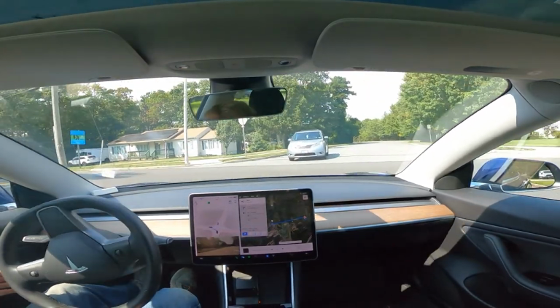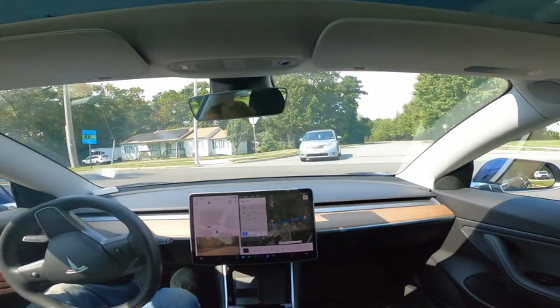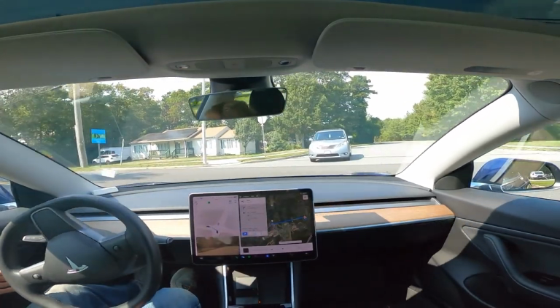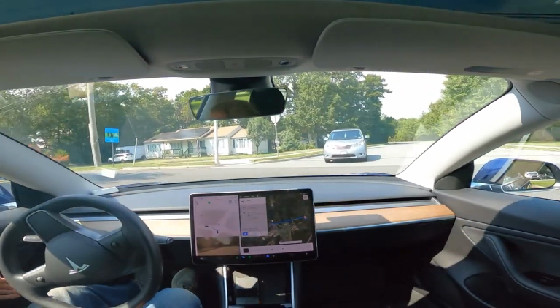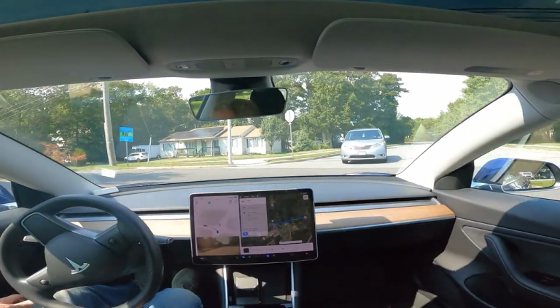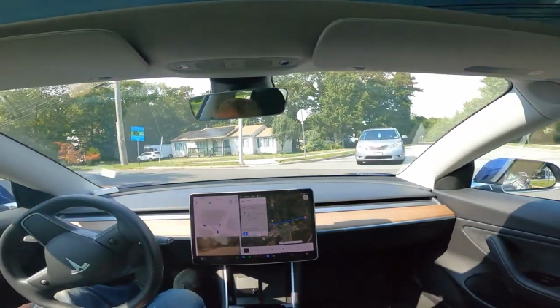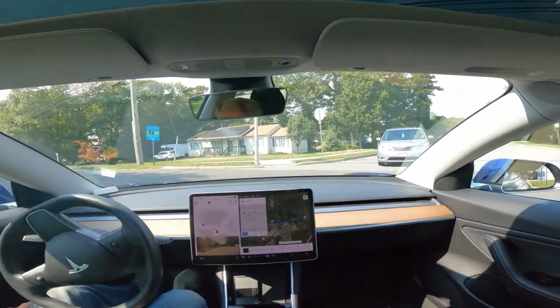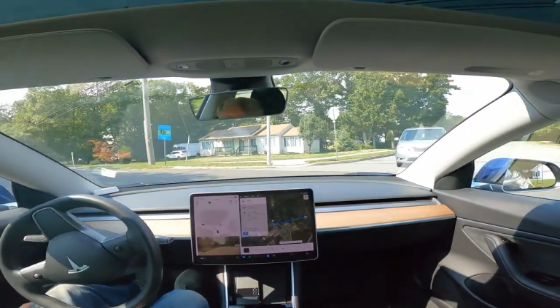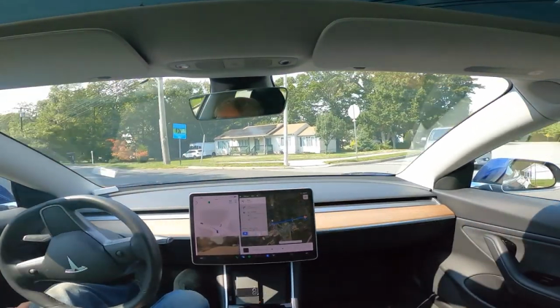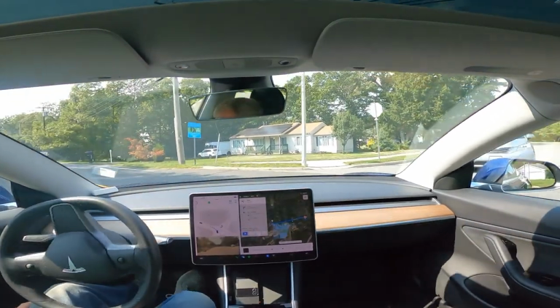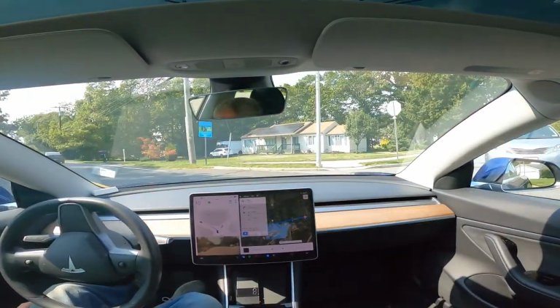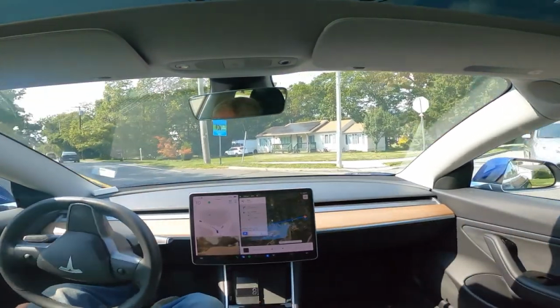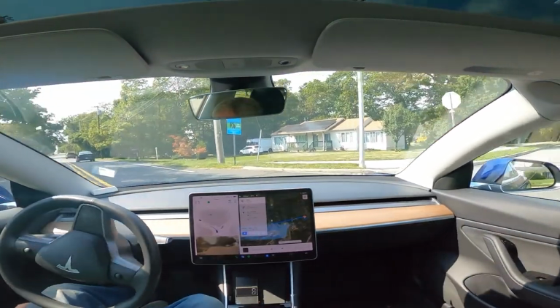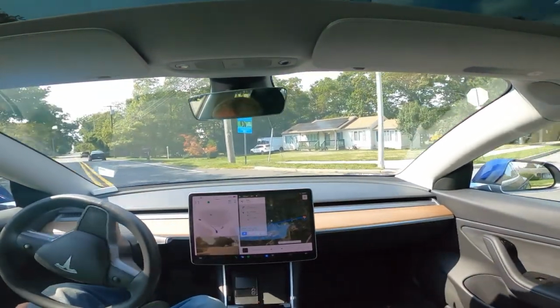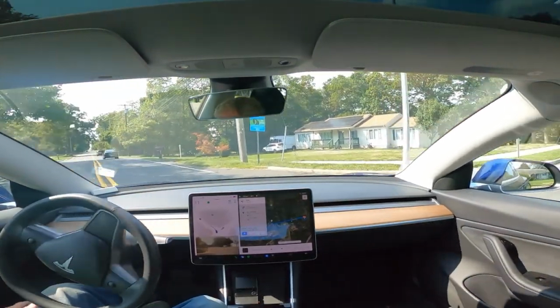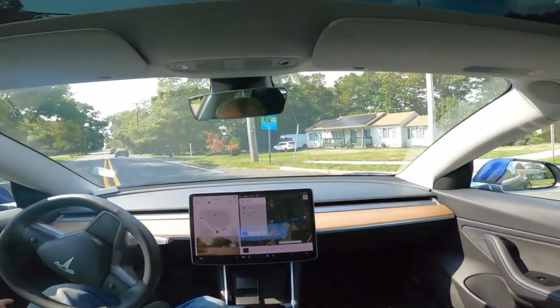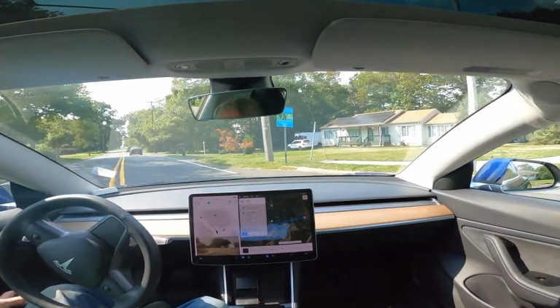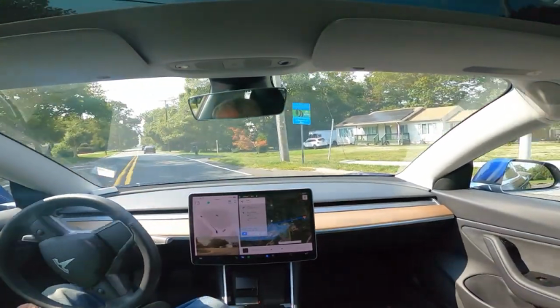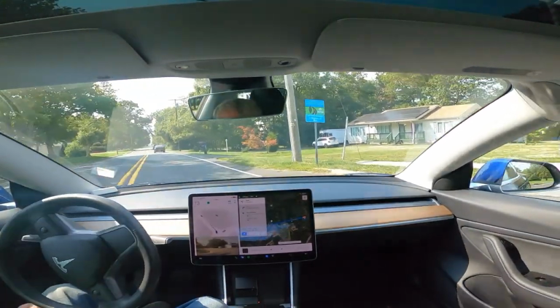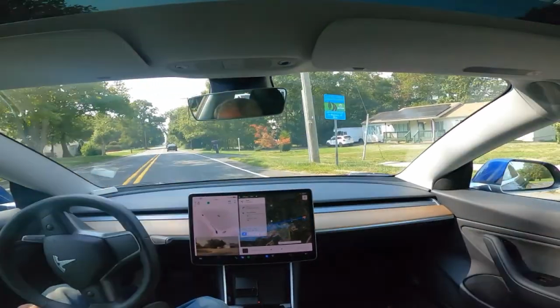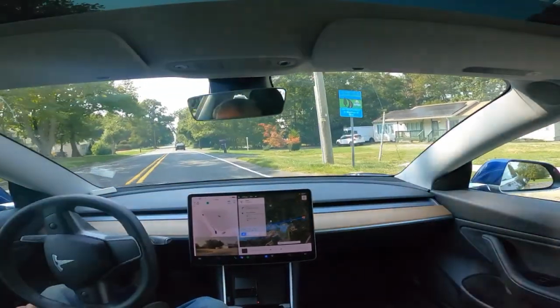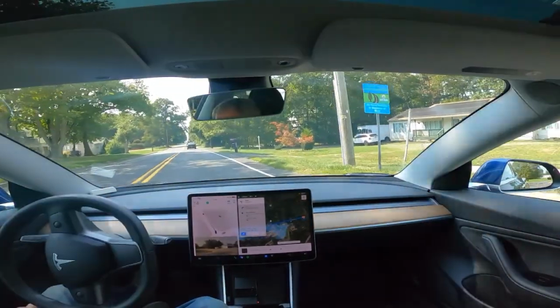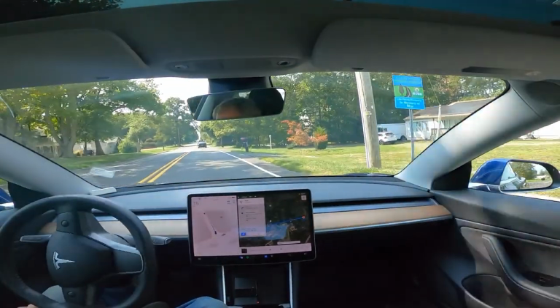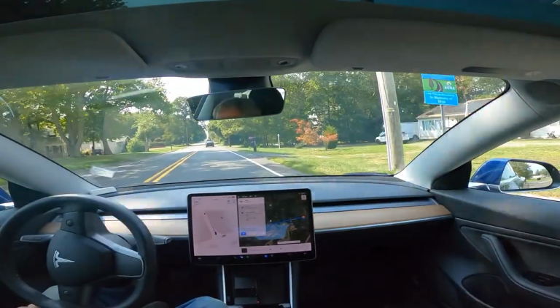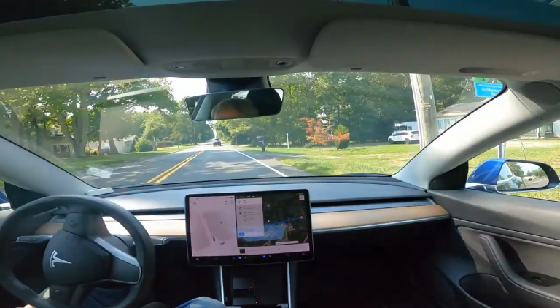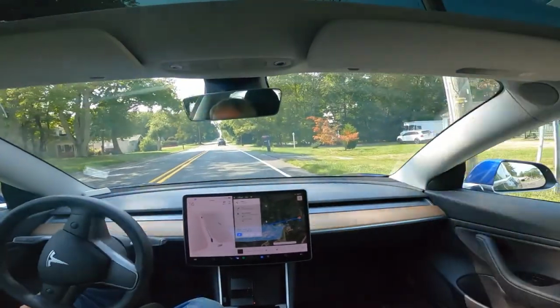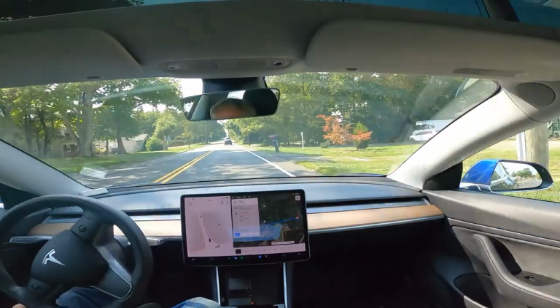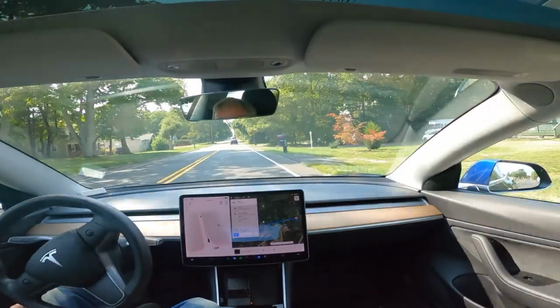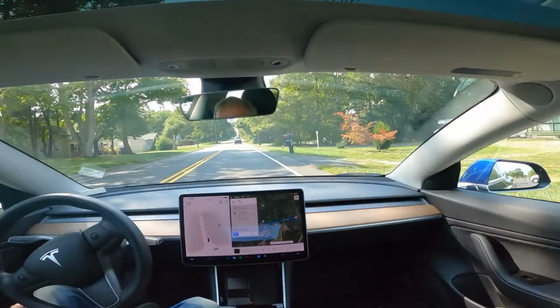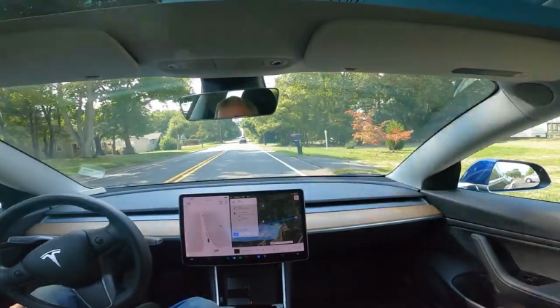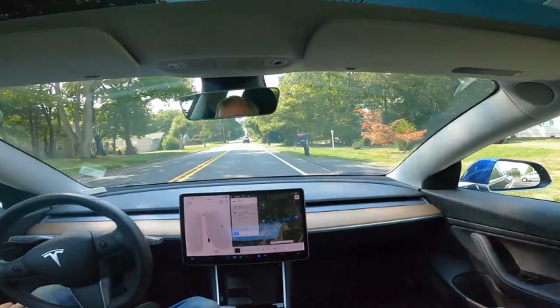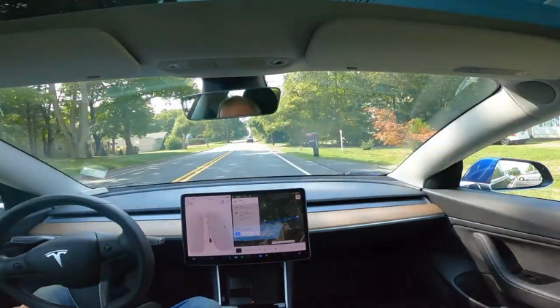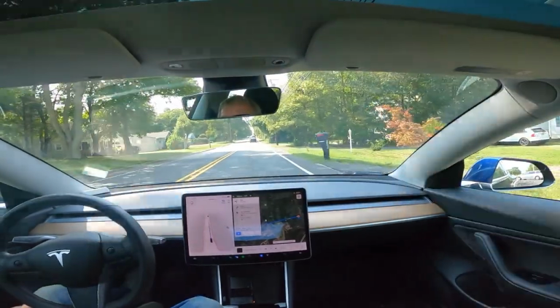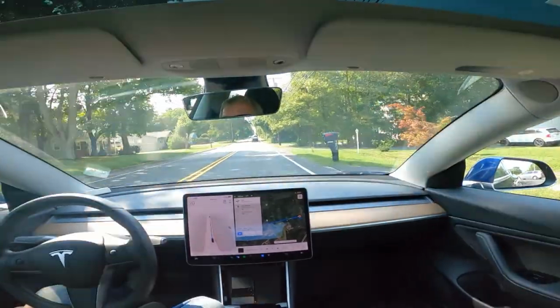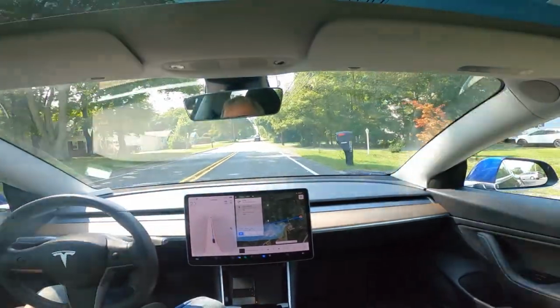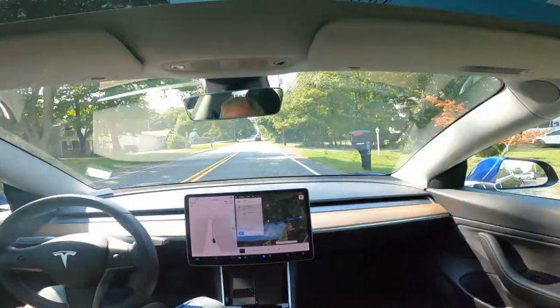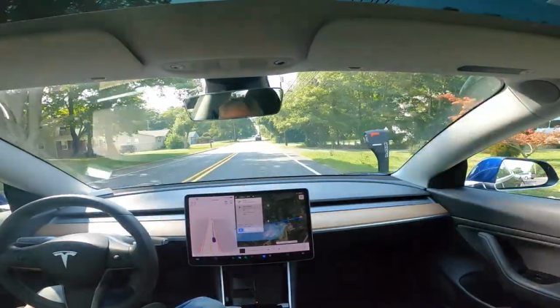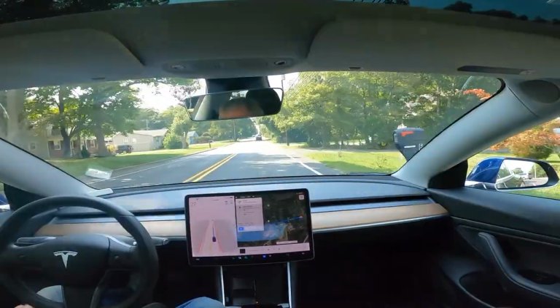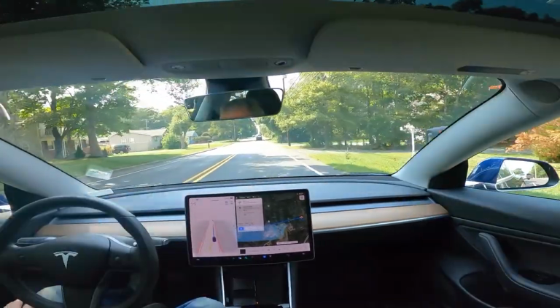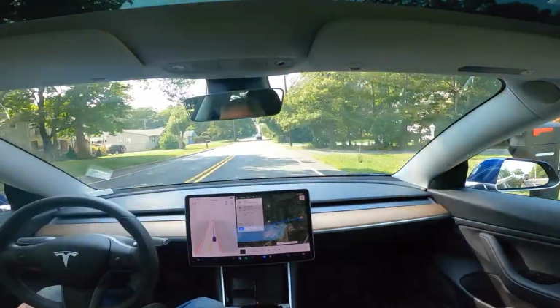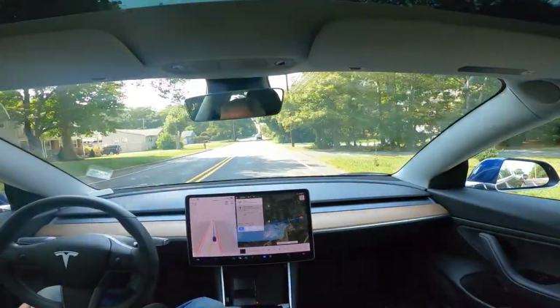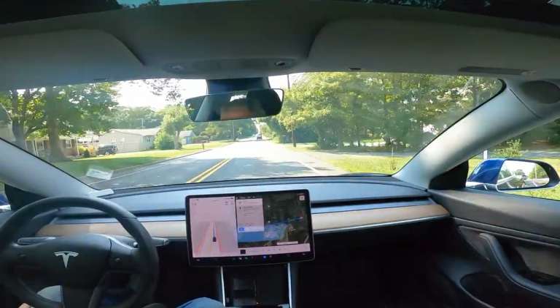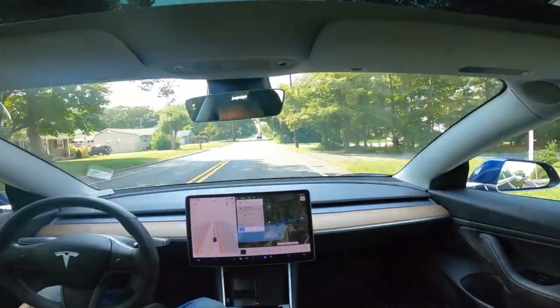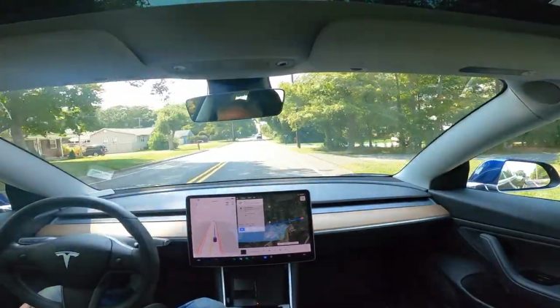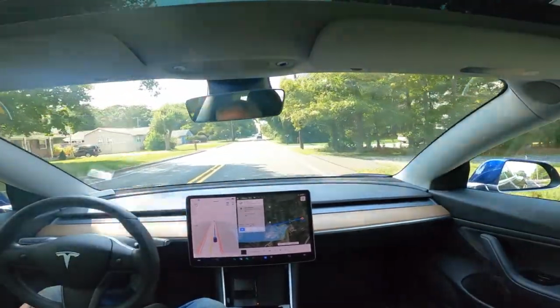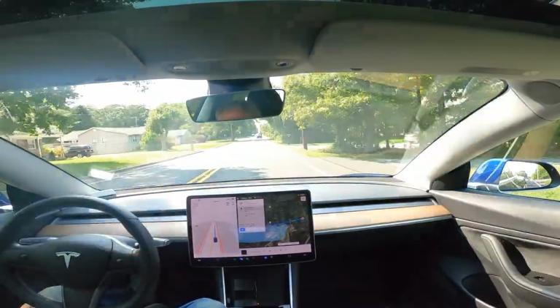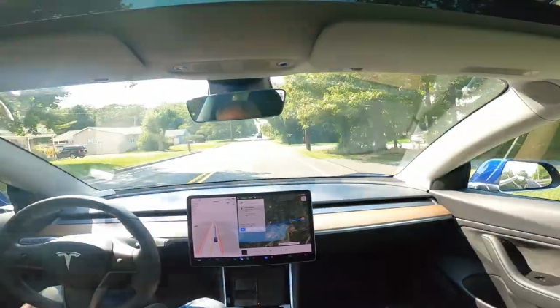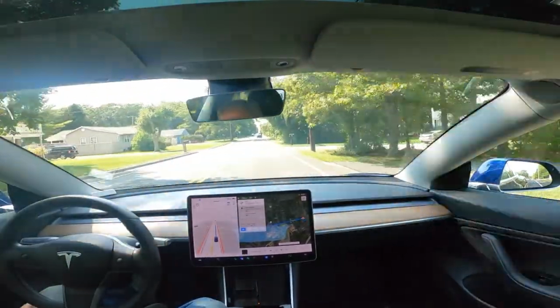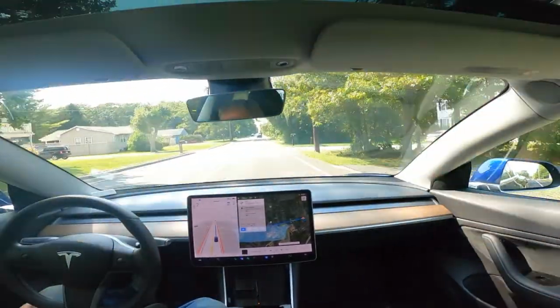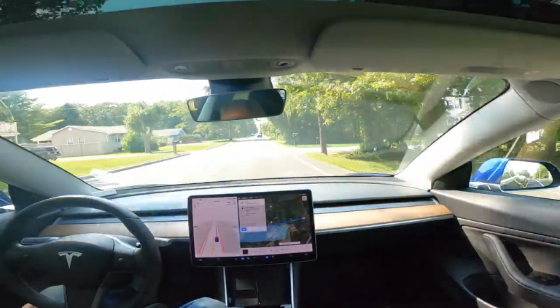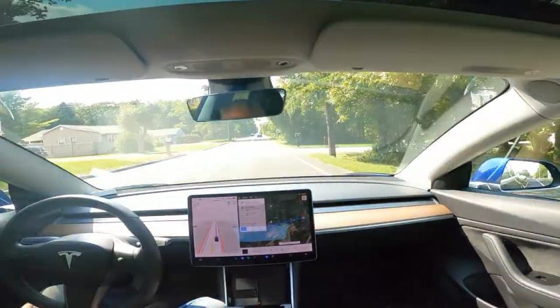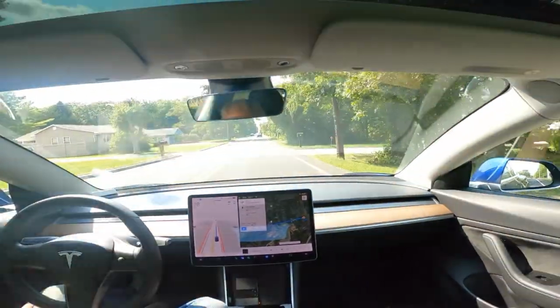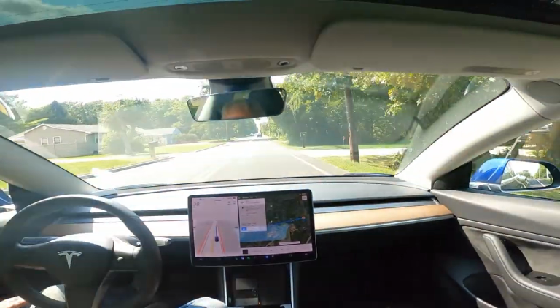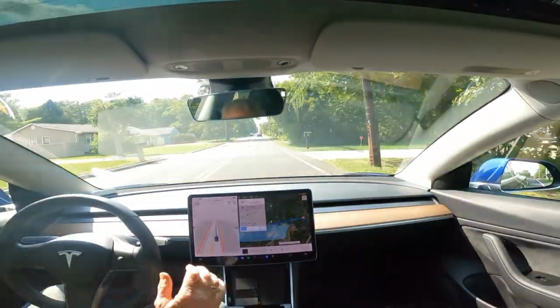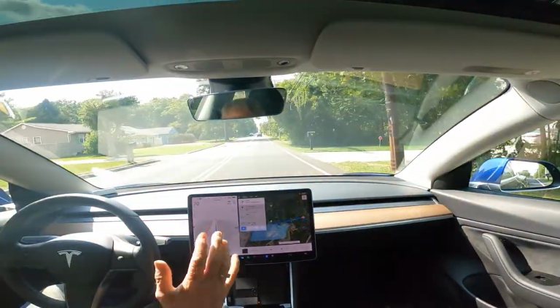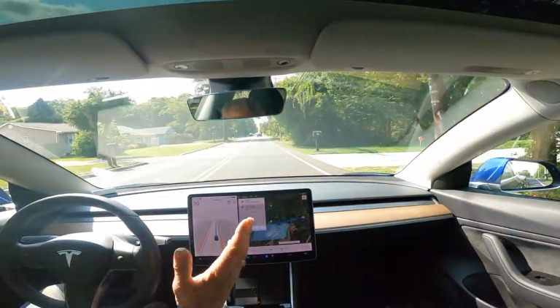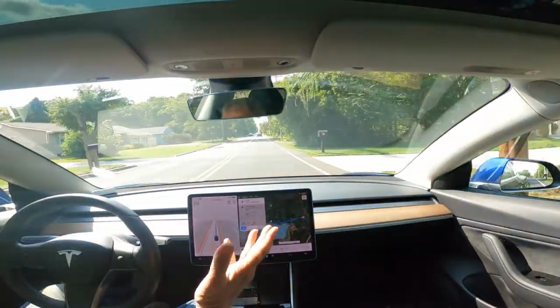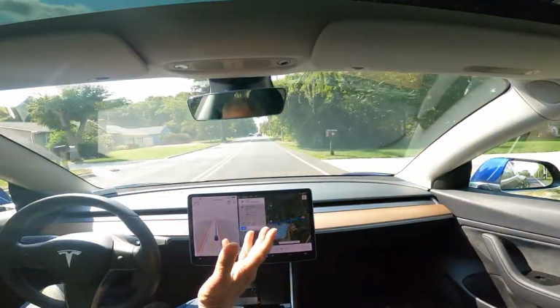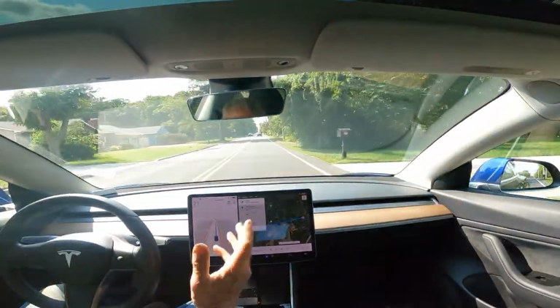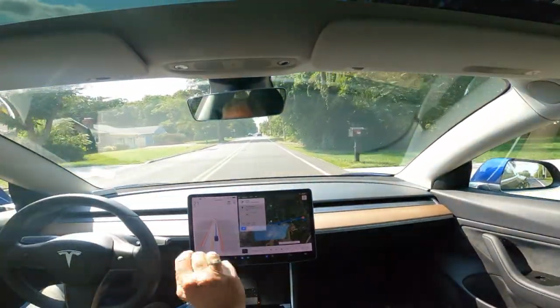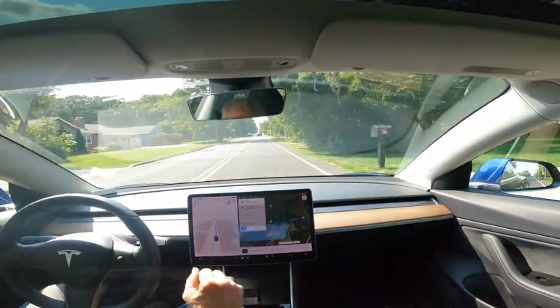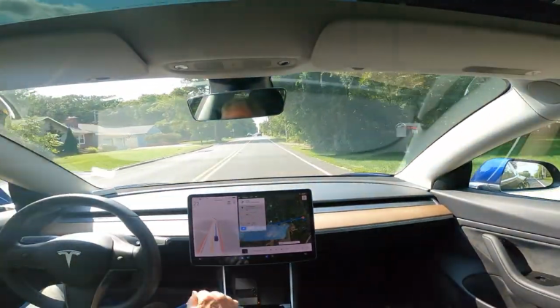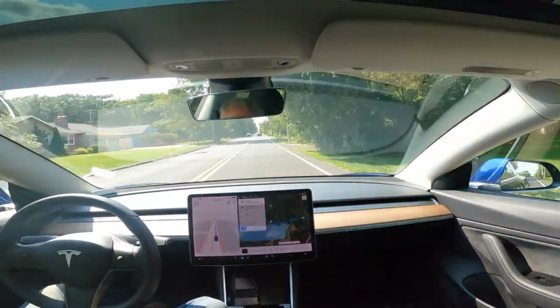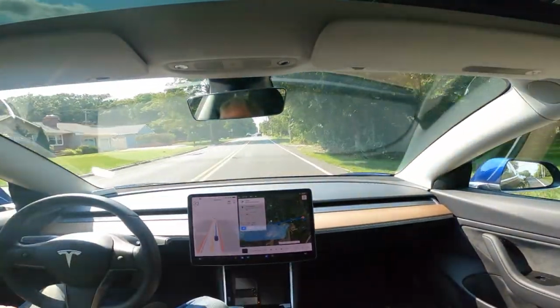Well, that was a little aggressive, but you know, wasn't taking any chances I guess. Did good.